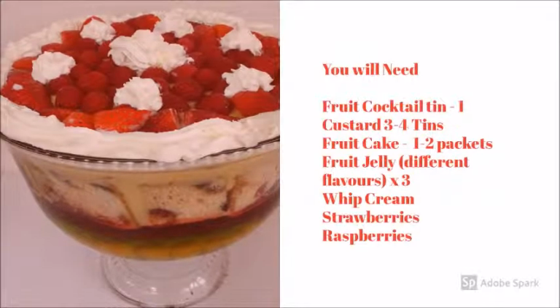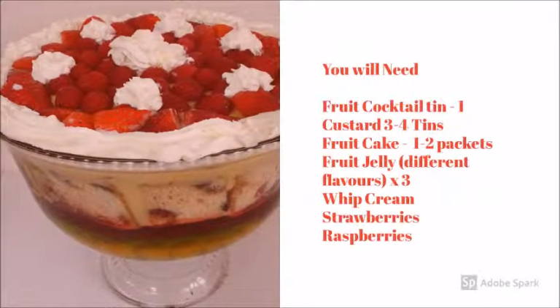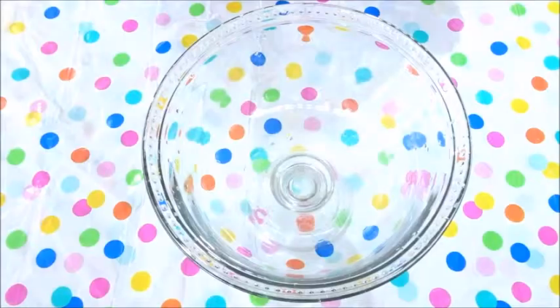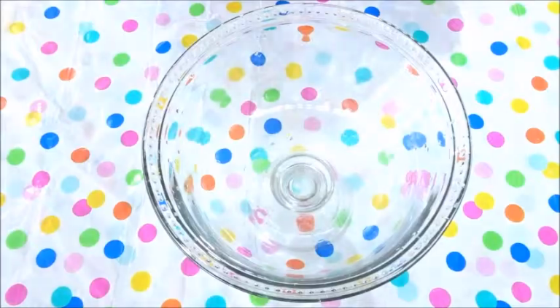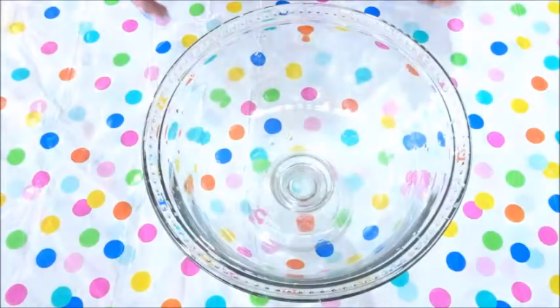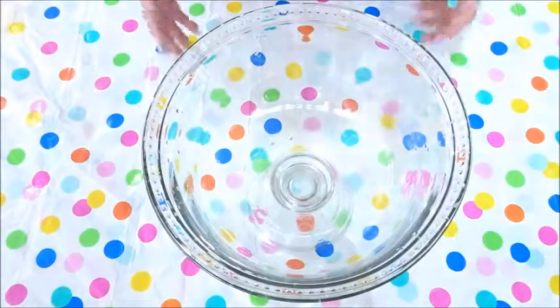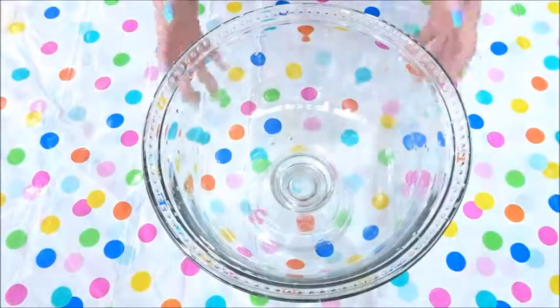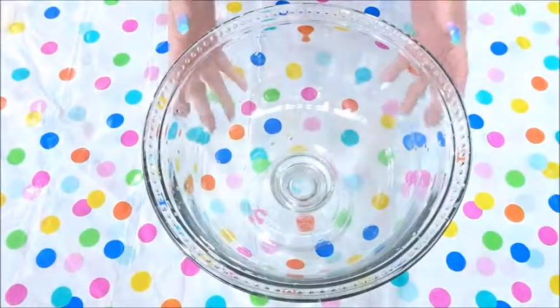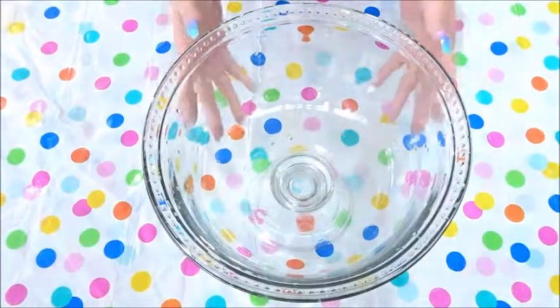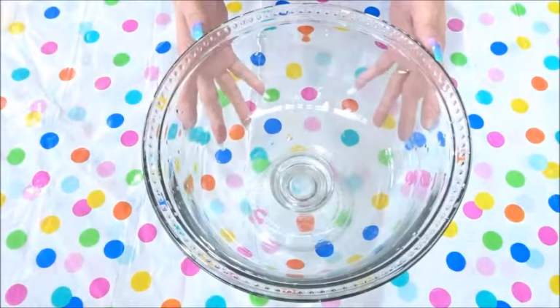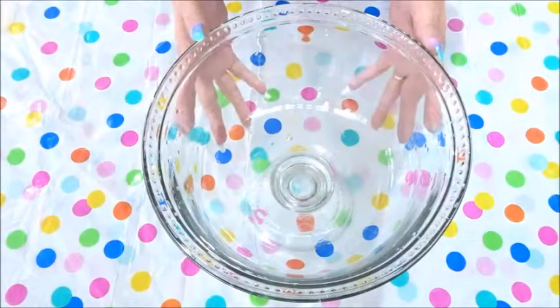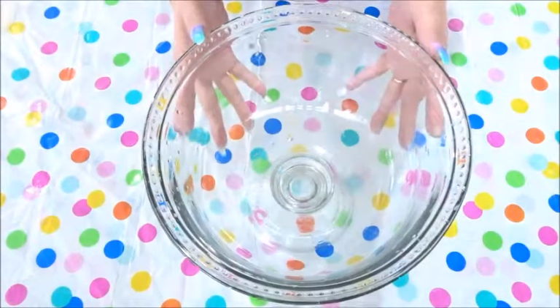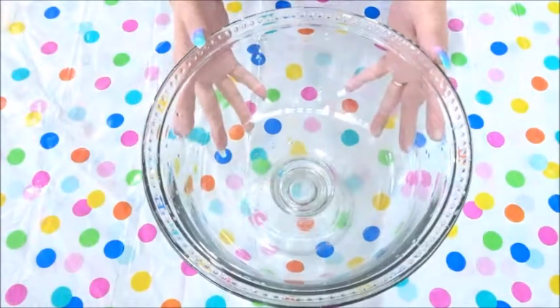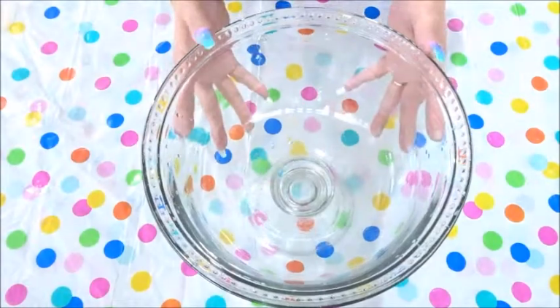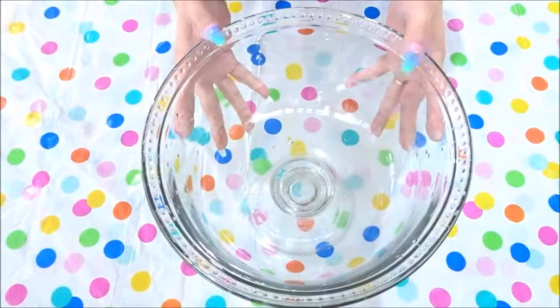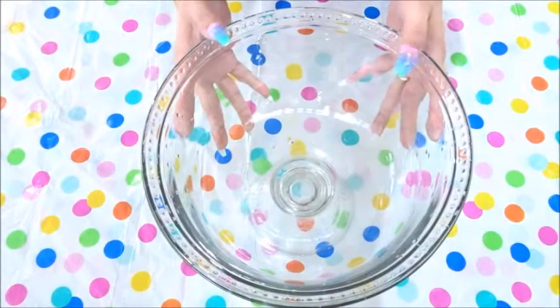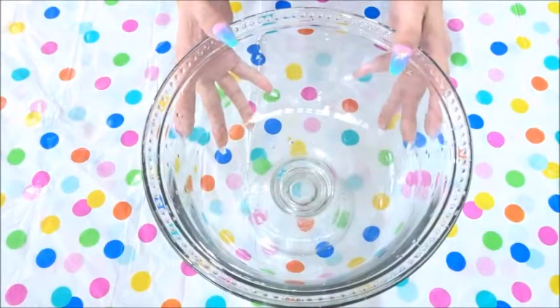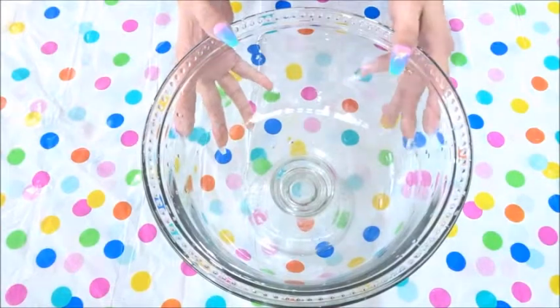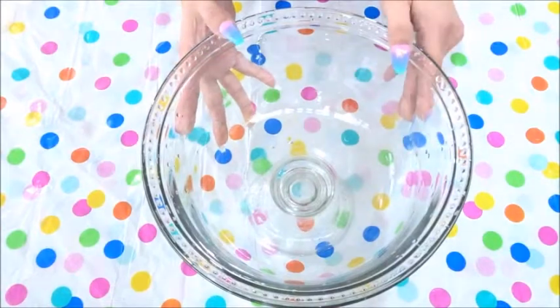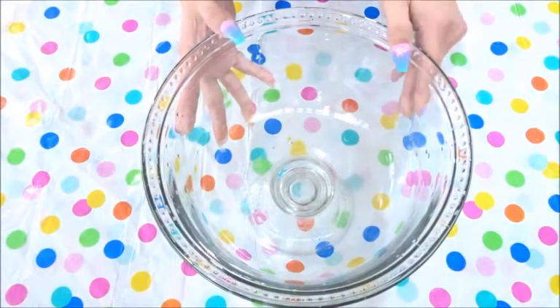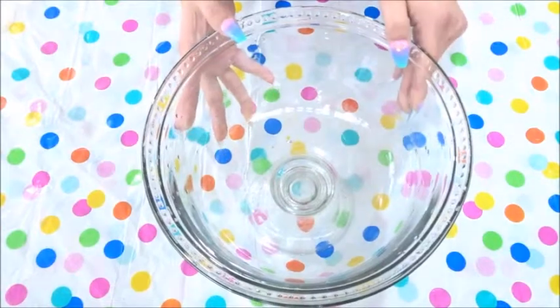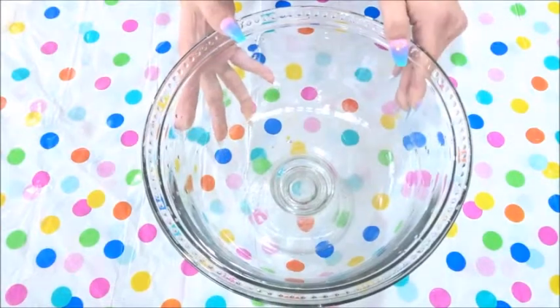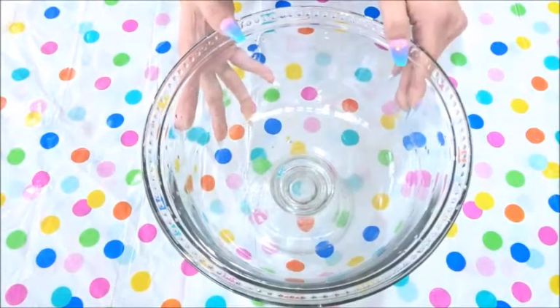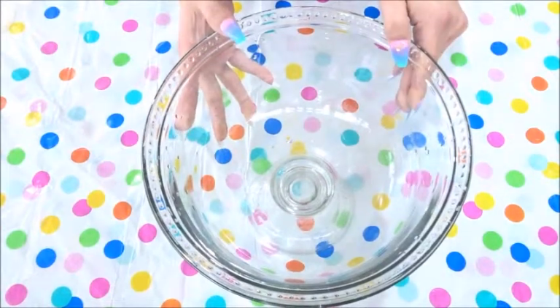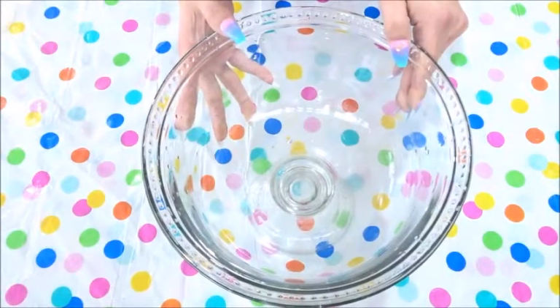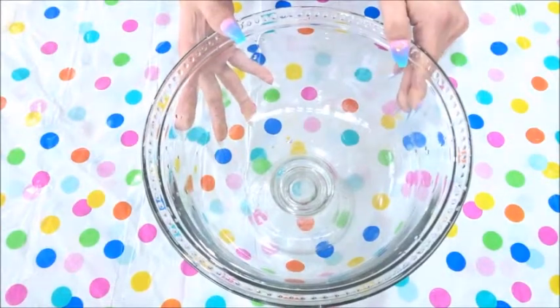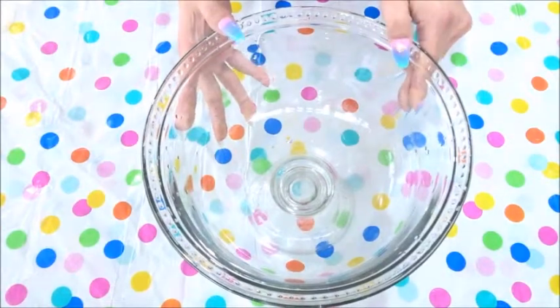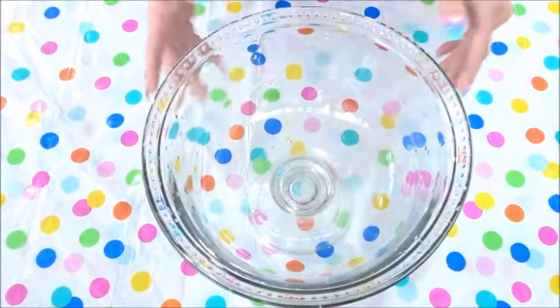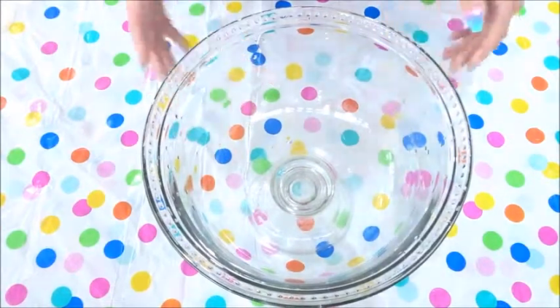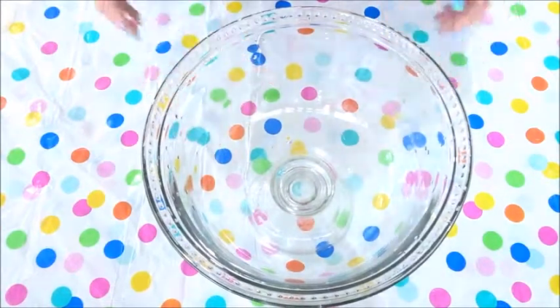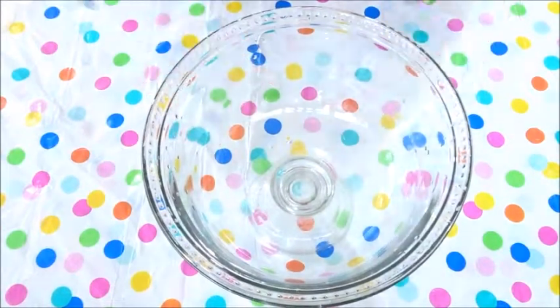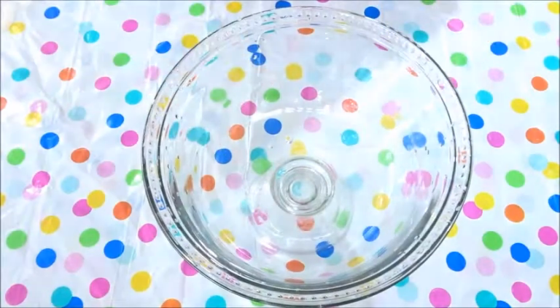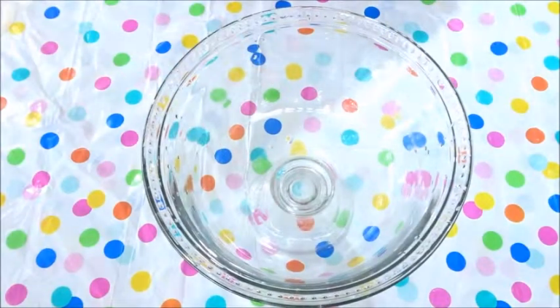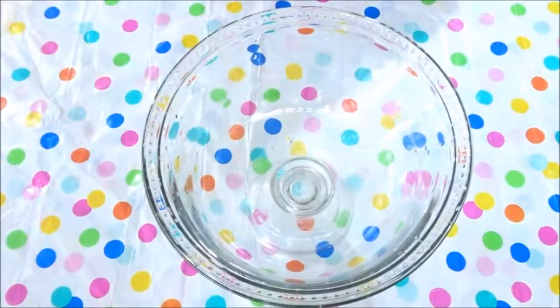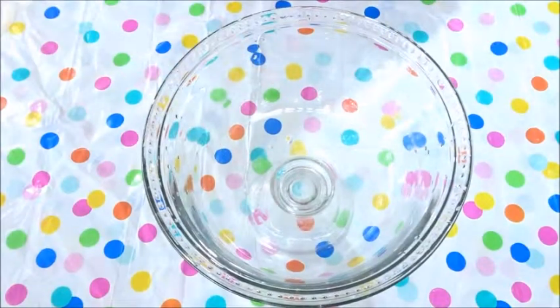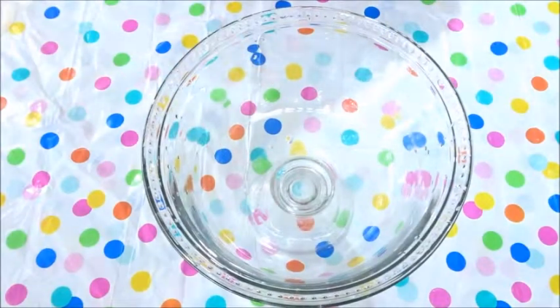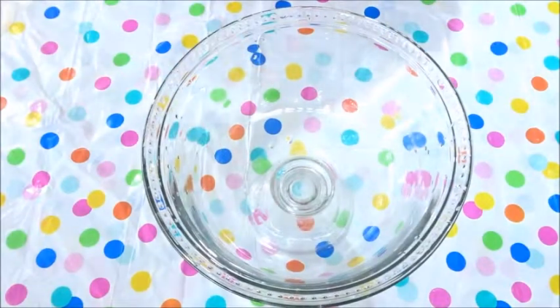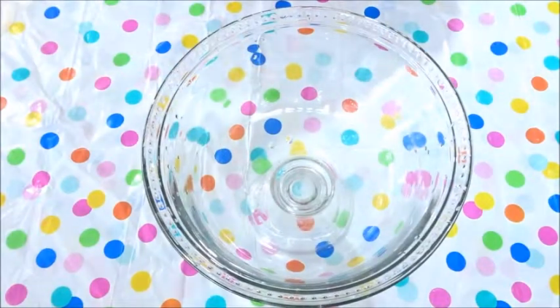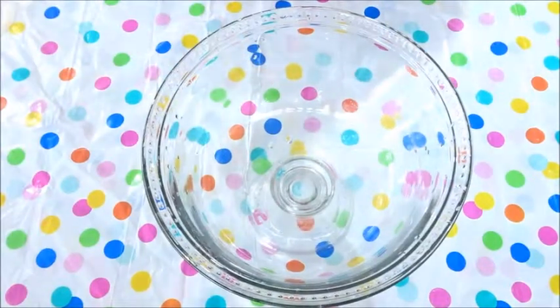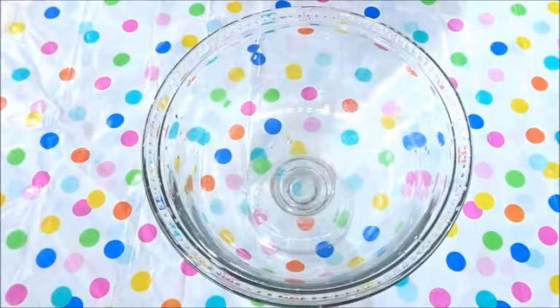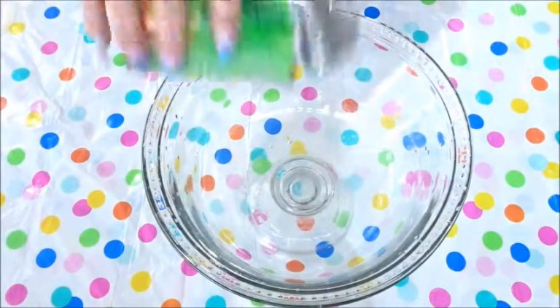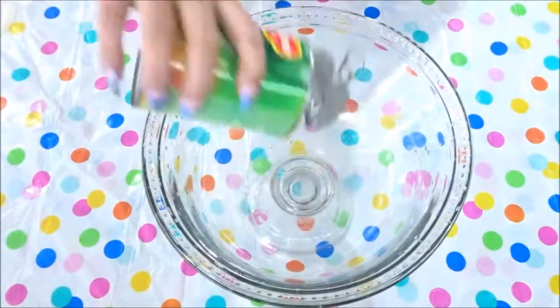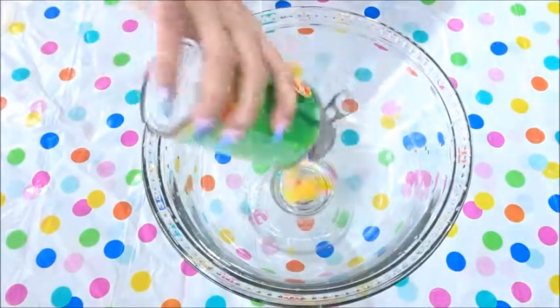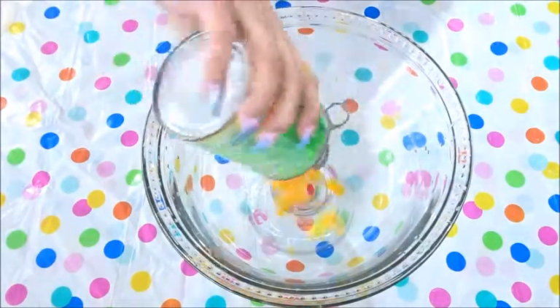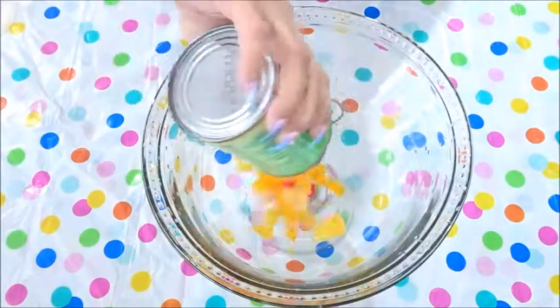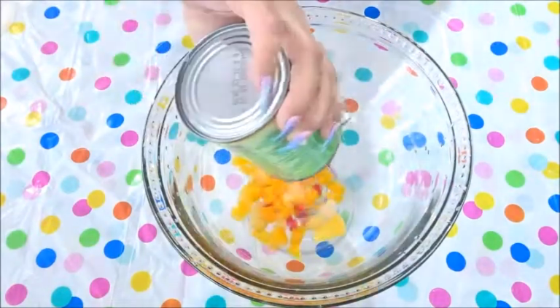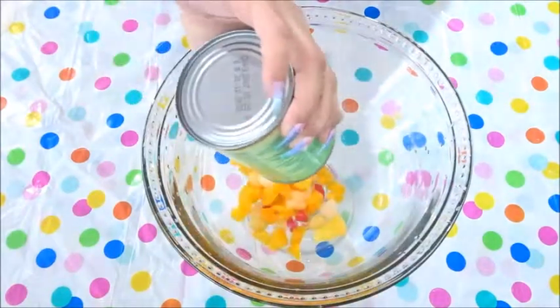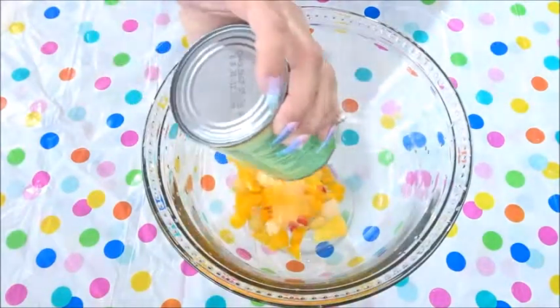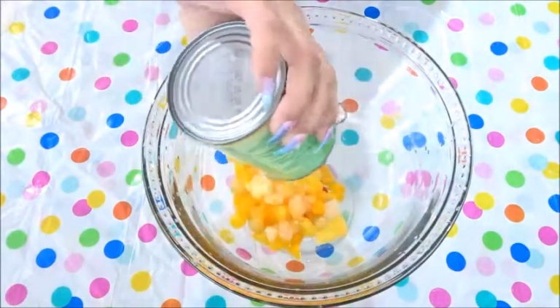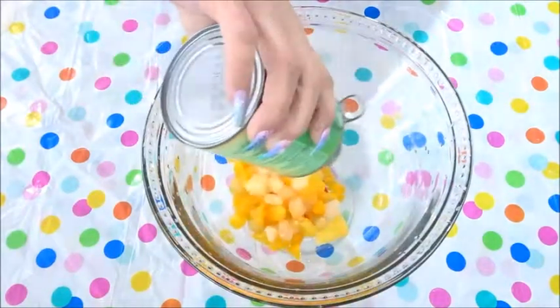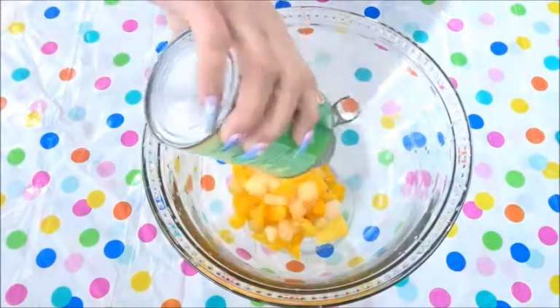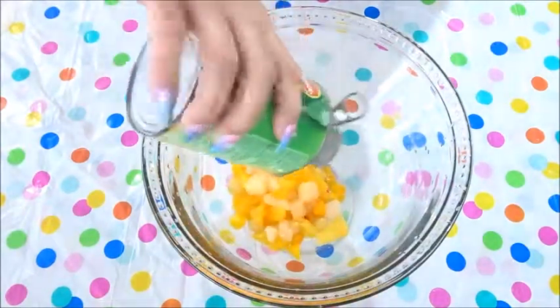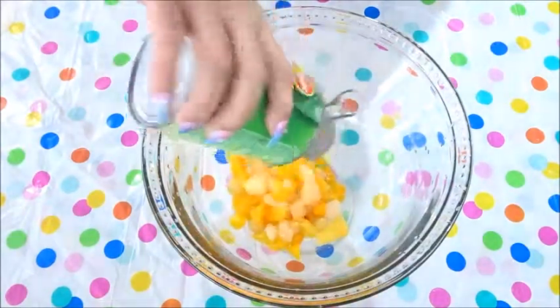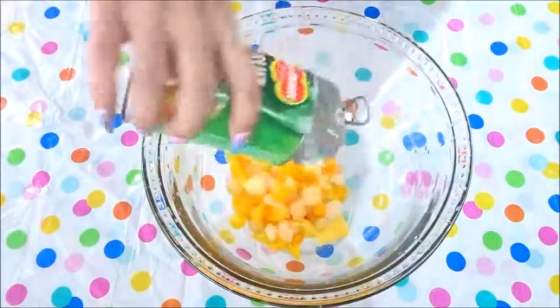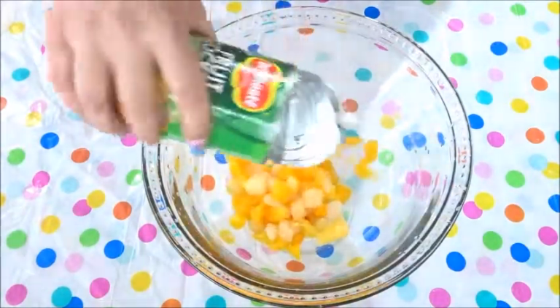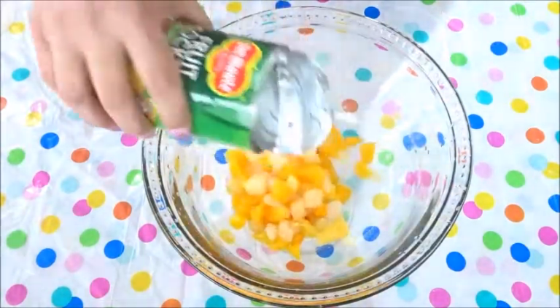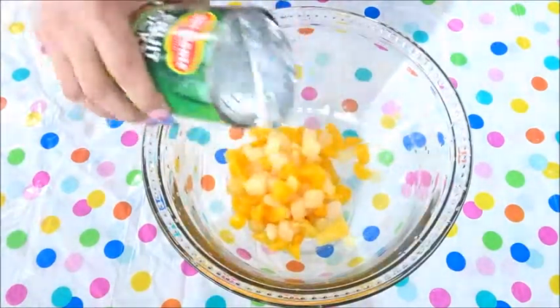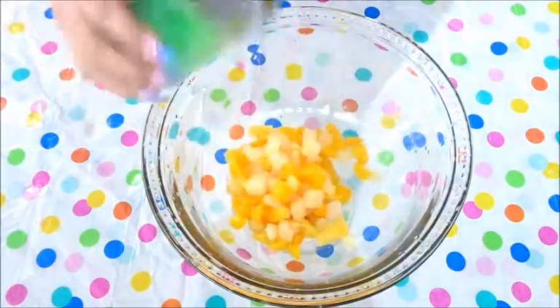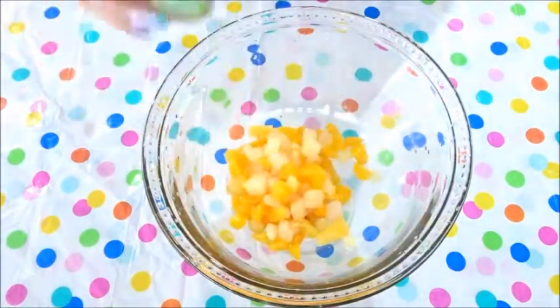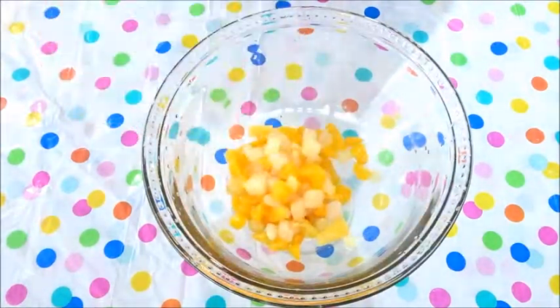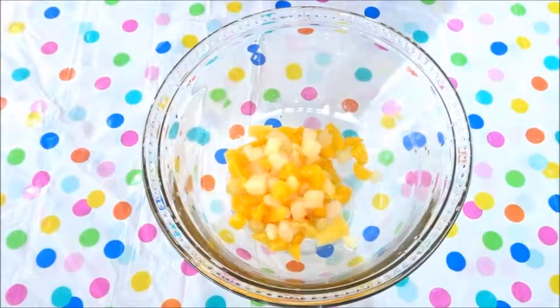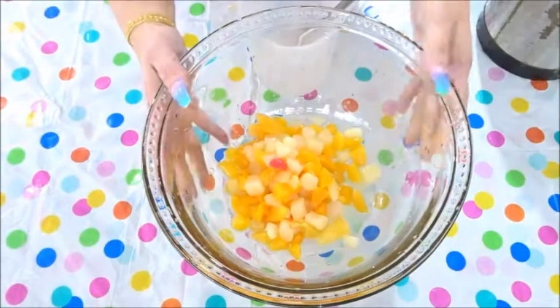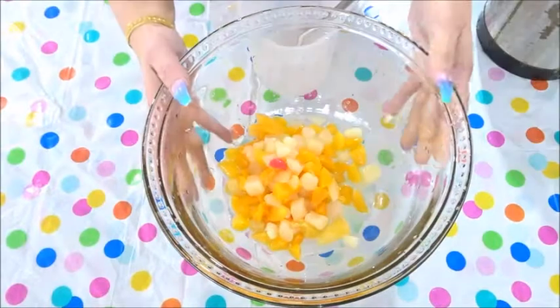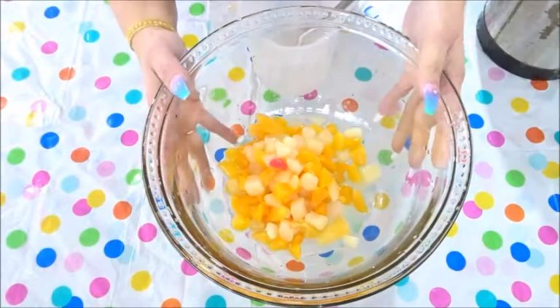Hi guys and welcome back. Today I'm going to make a mixed fruit trifle. Firstly, add one drained fruit cocktail tin to the bowl.